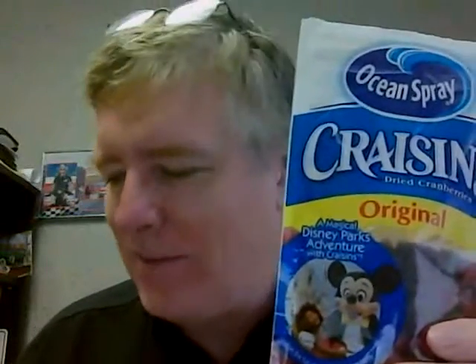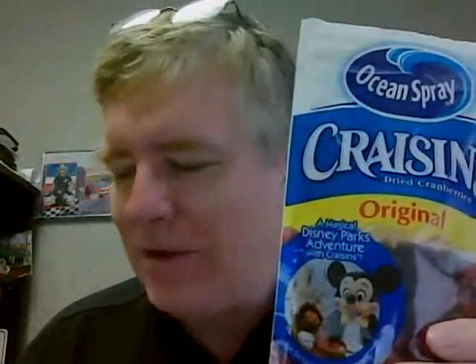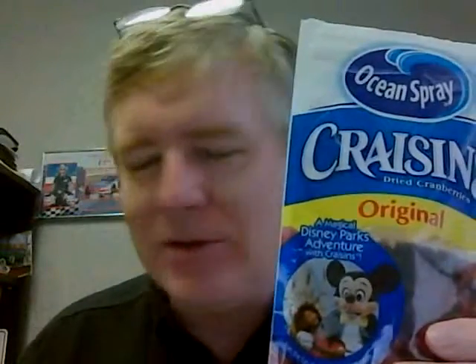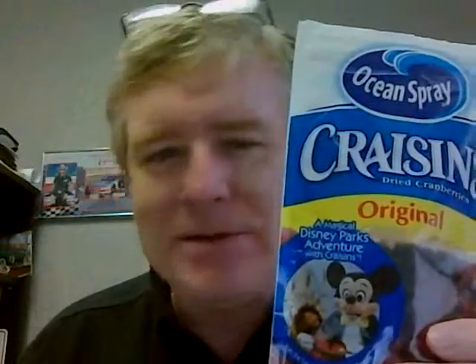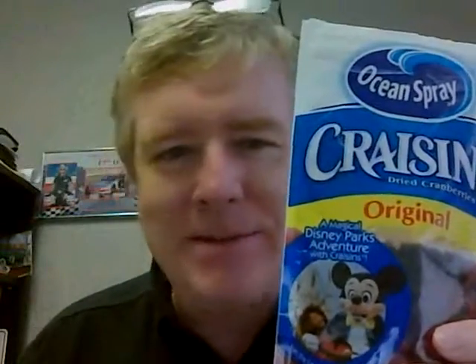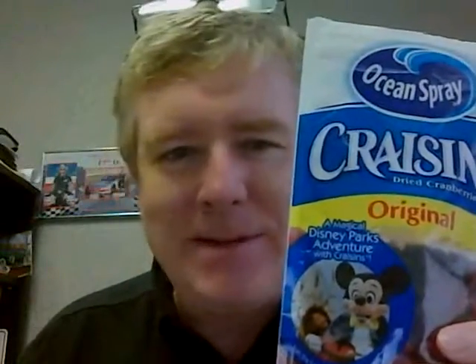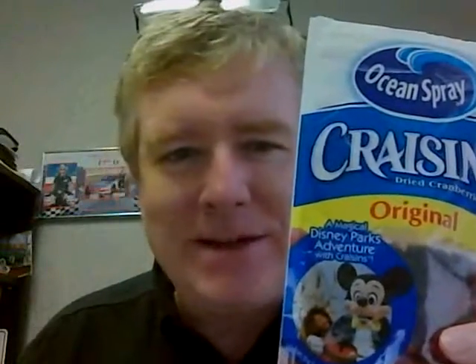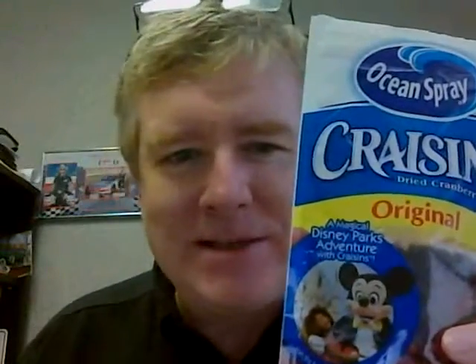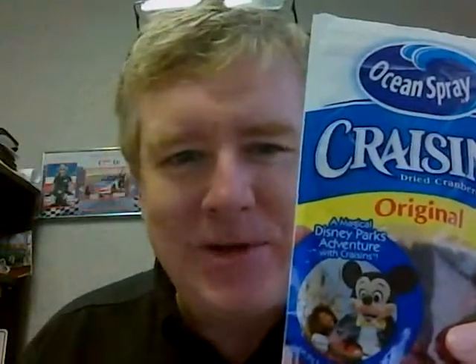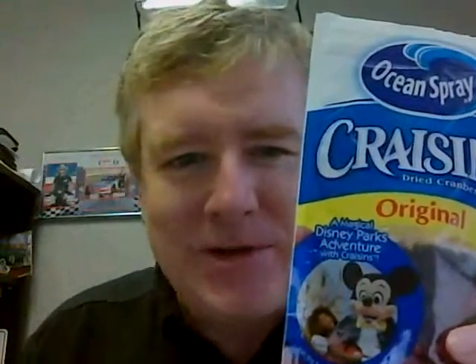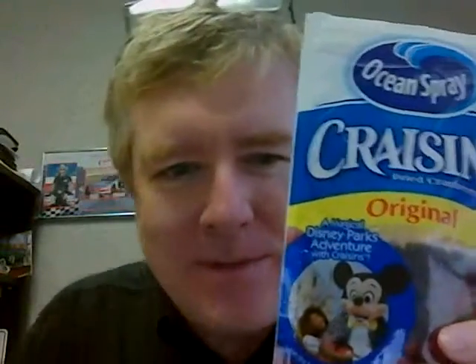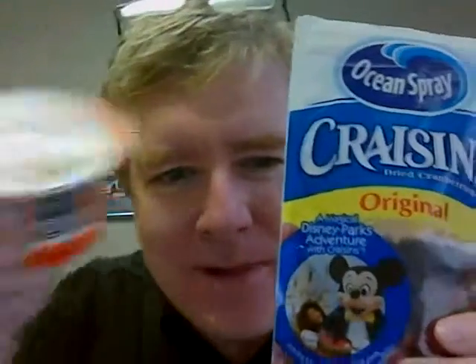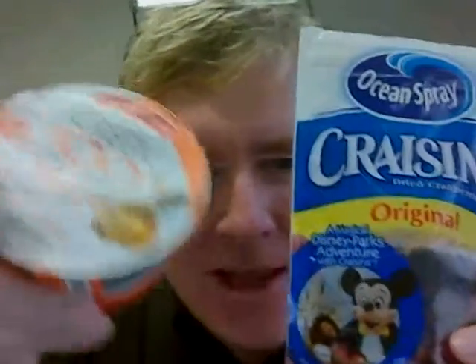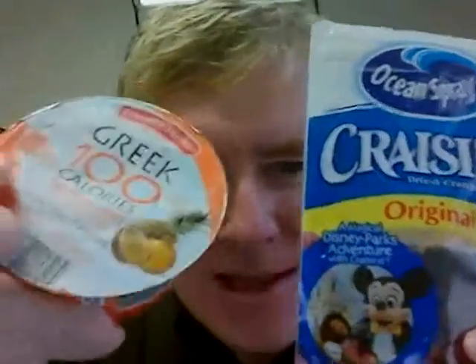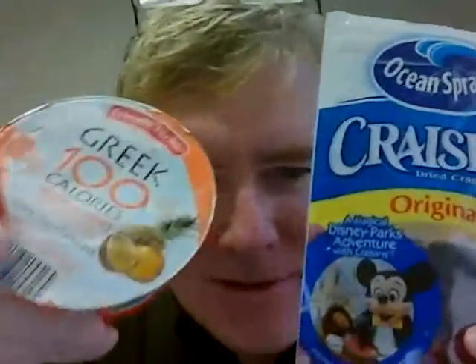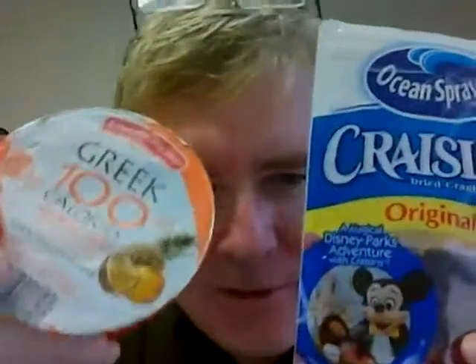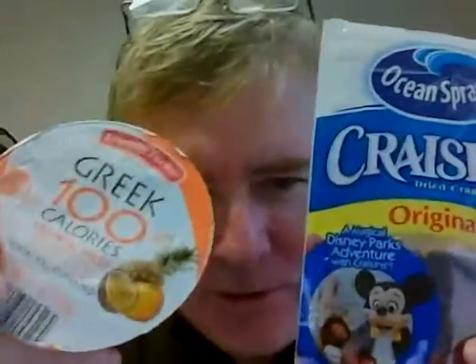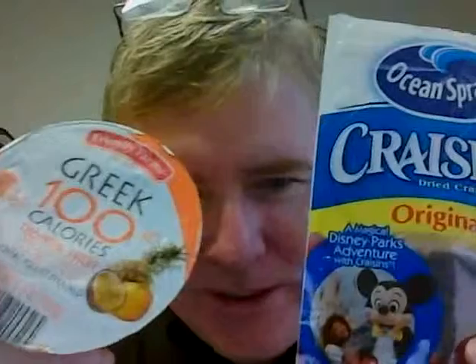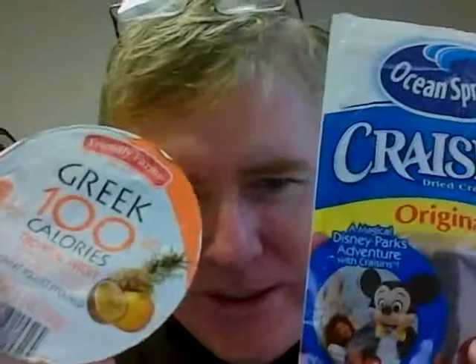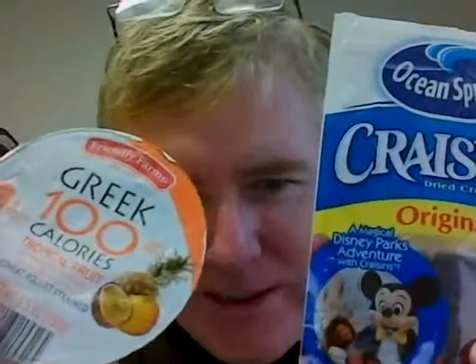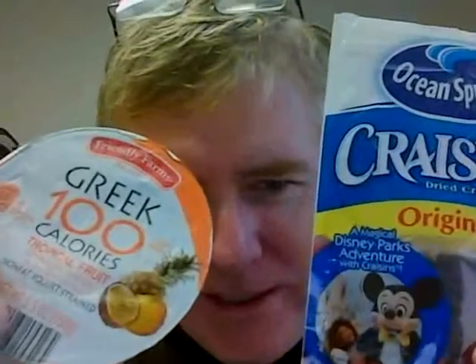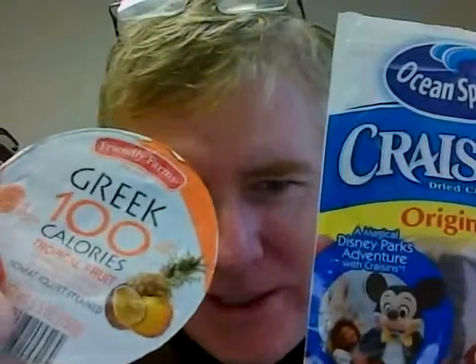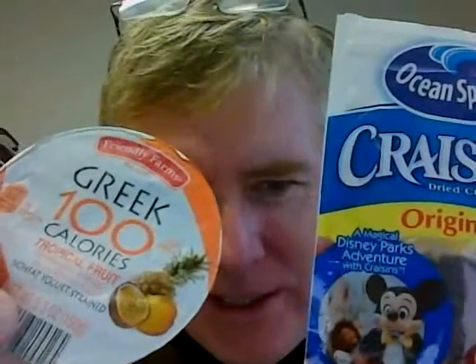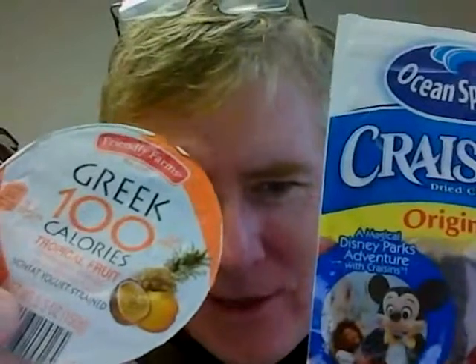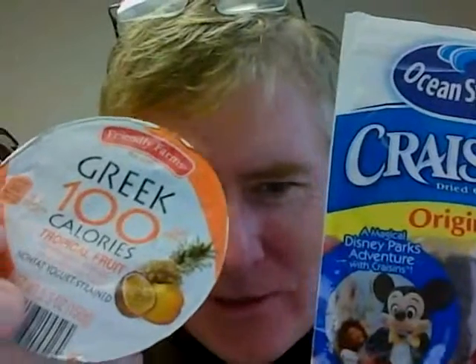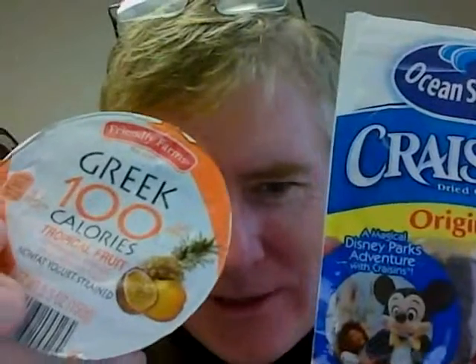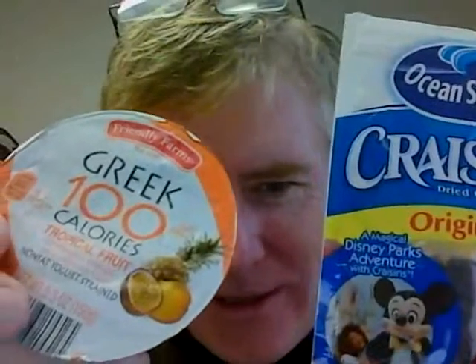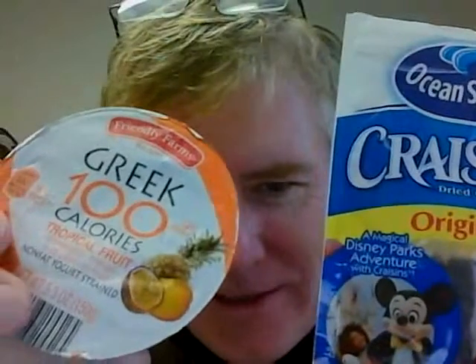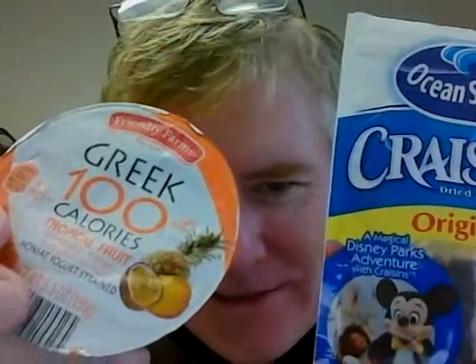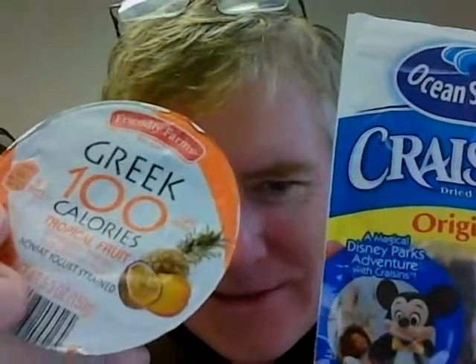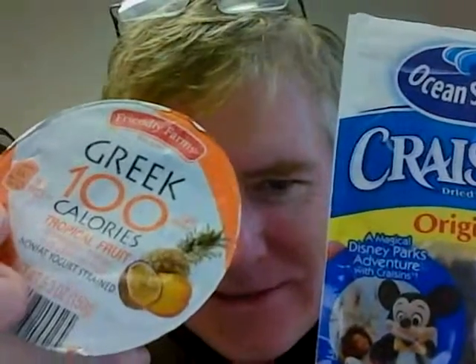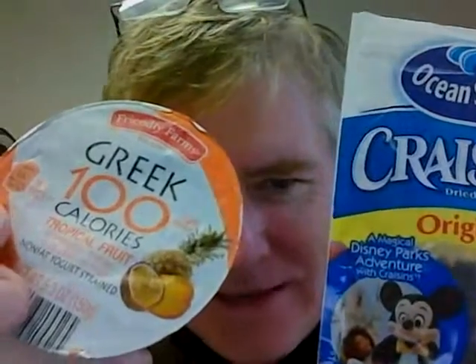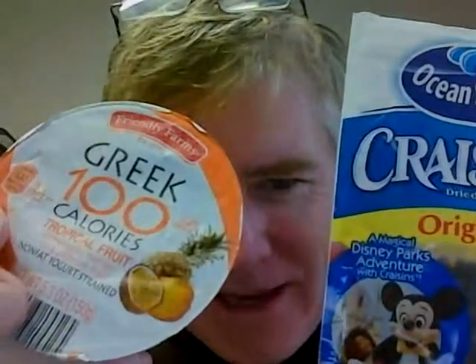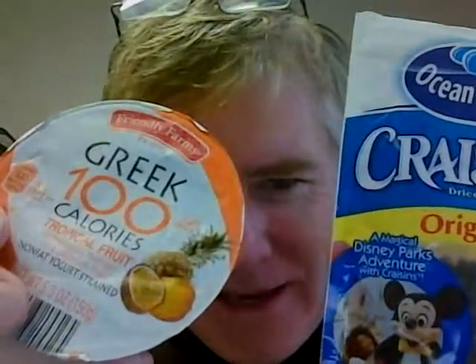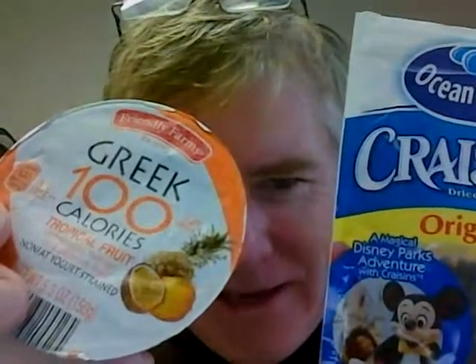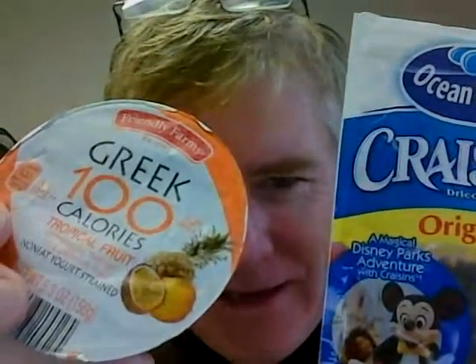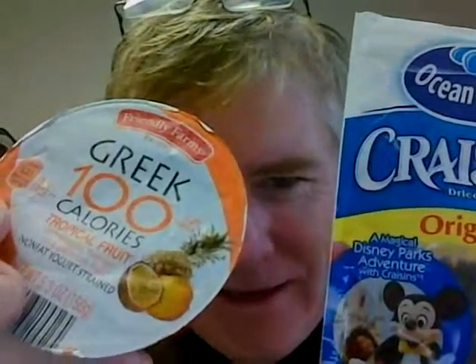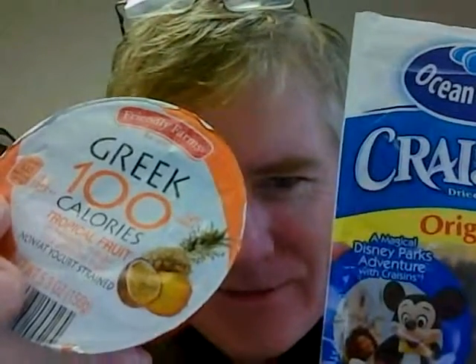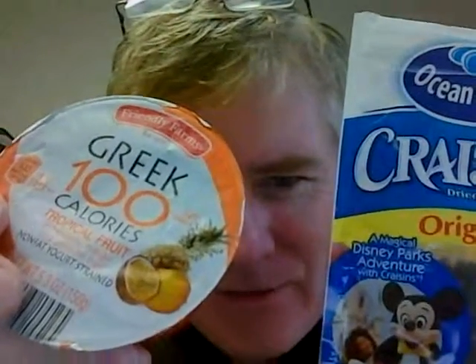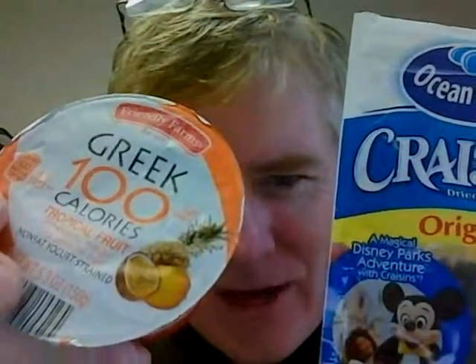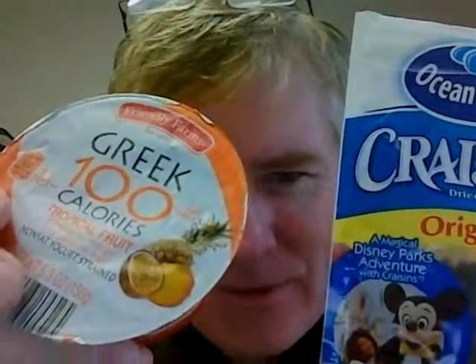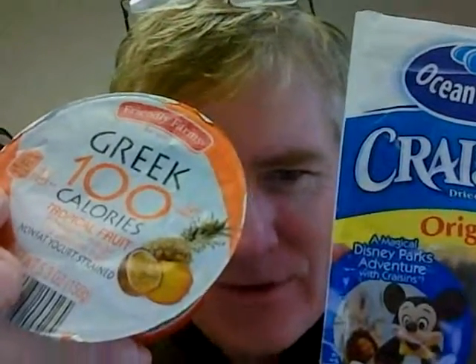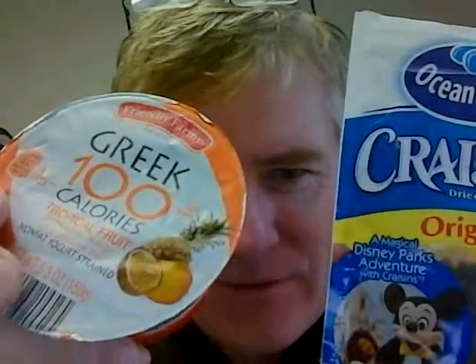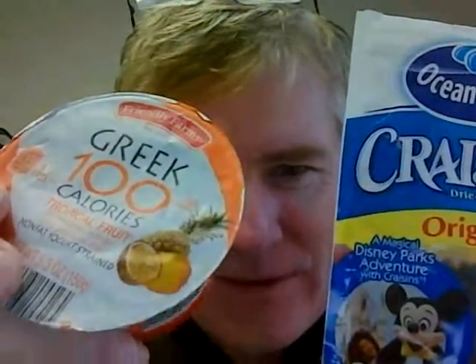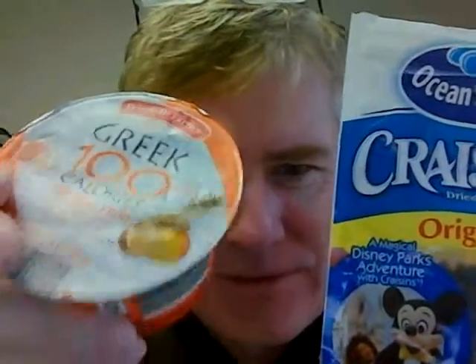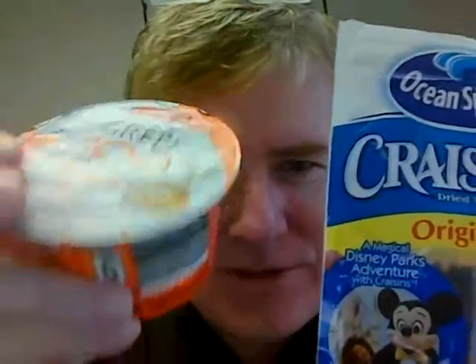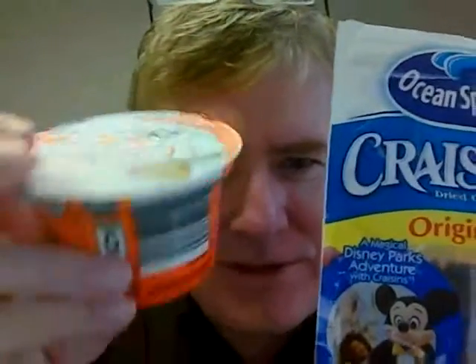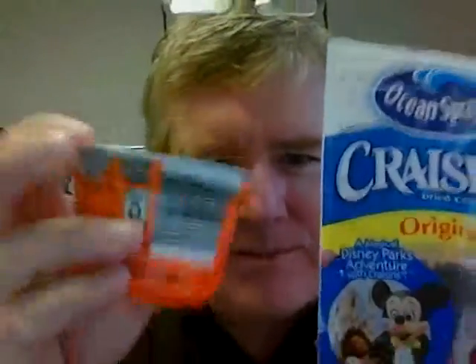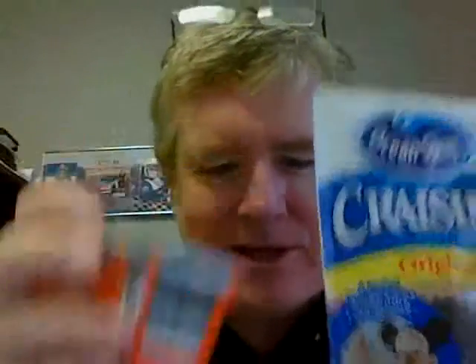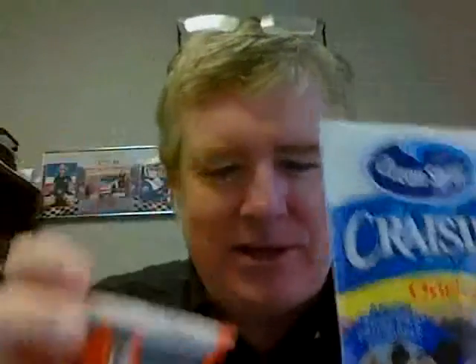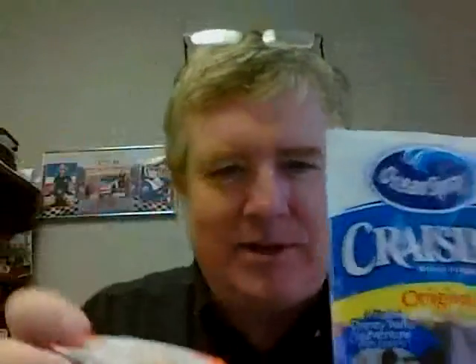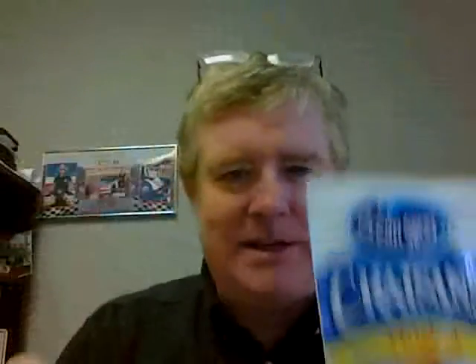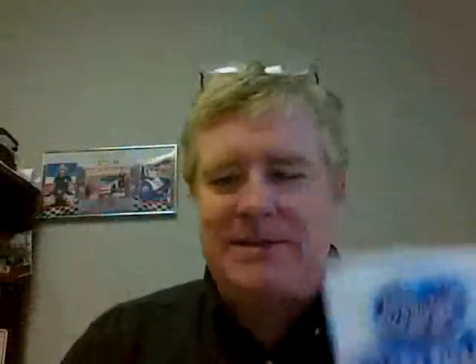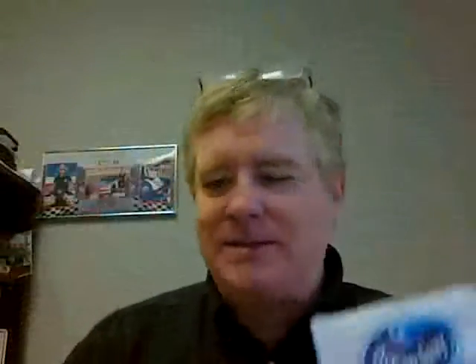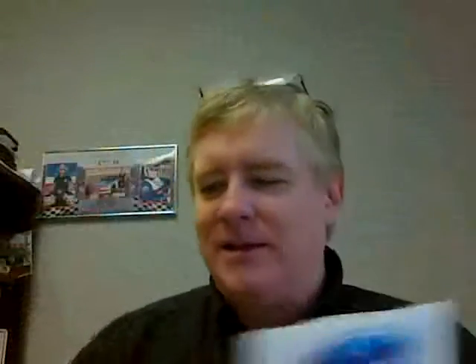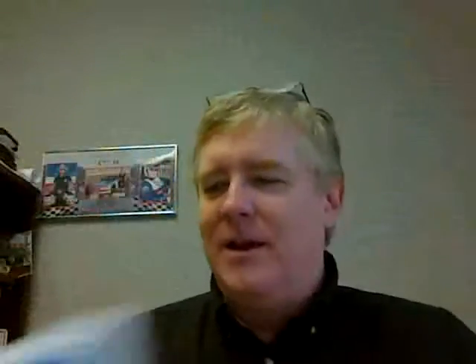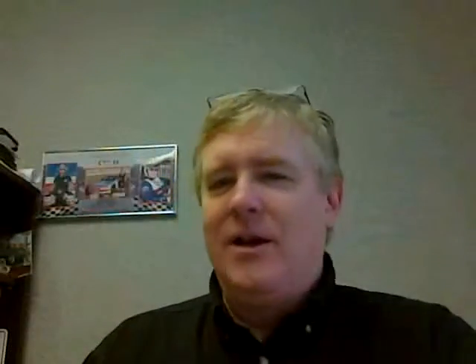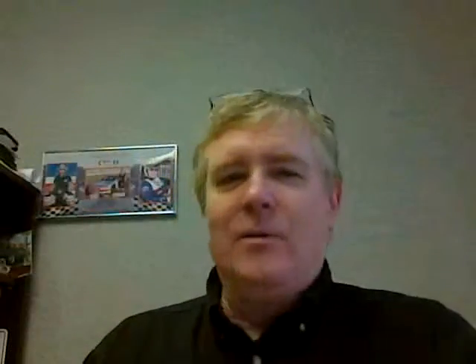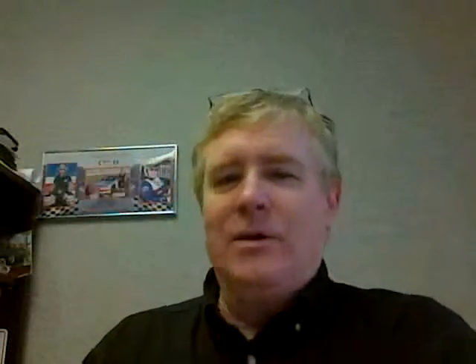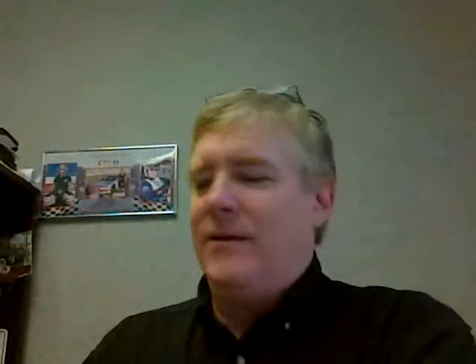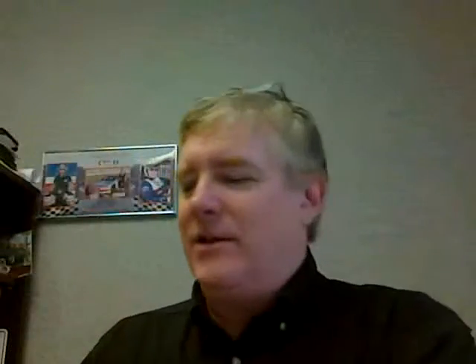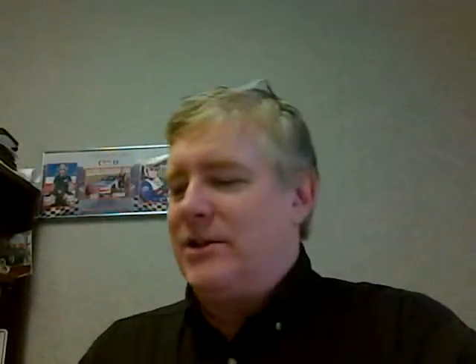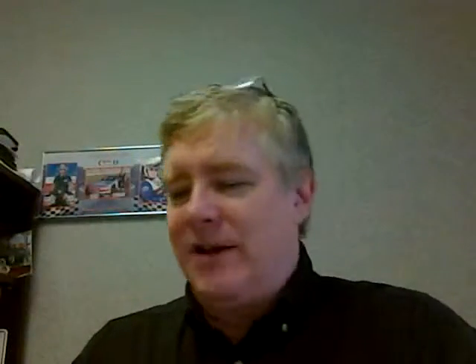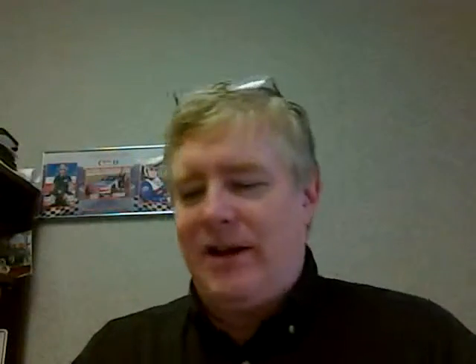So what I'm going to do is mix them with some Greek yogurt. This is a tropical flavor, so this should be a good mix. We'll give it a try.